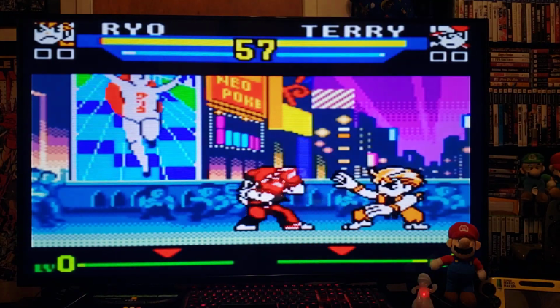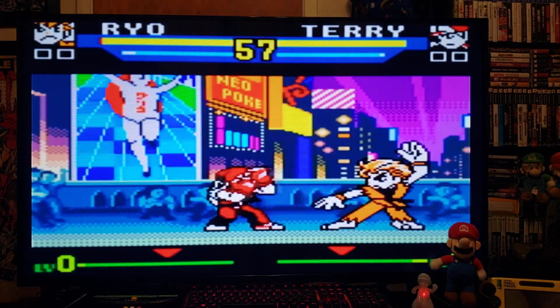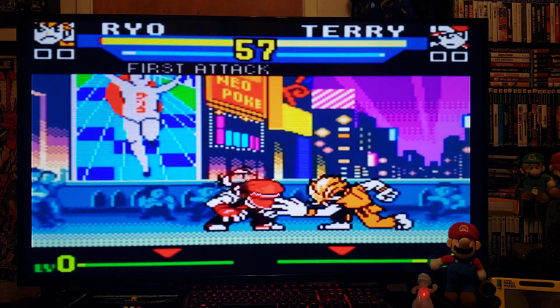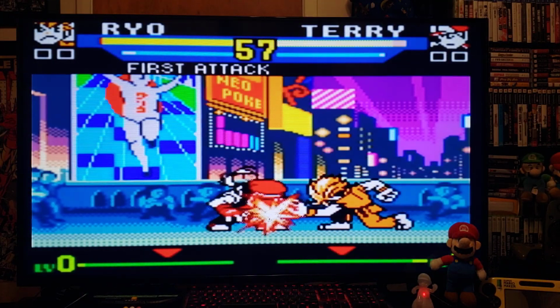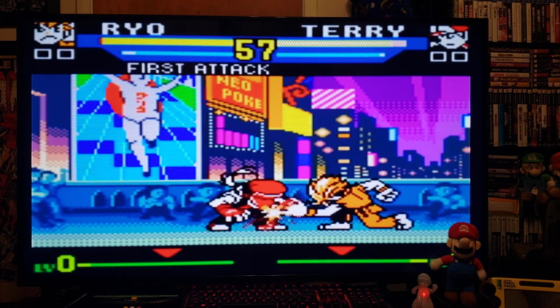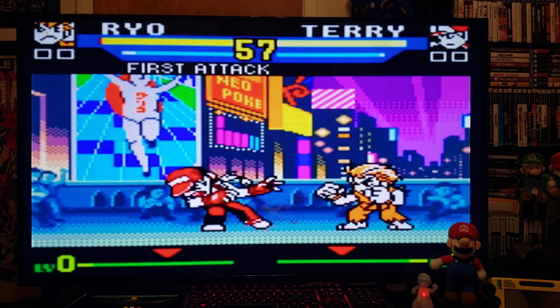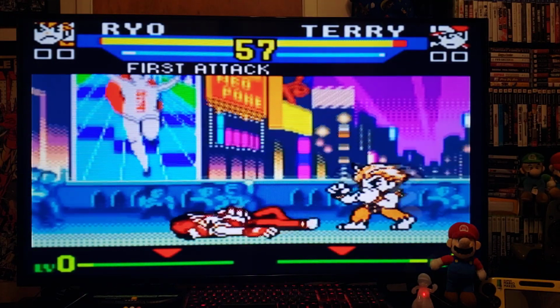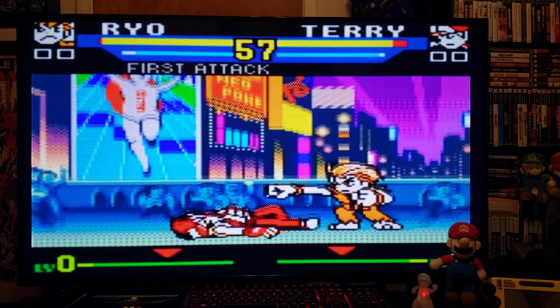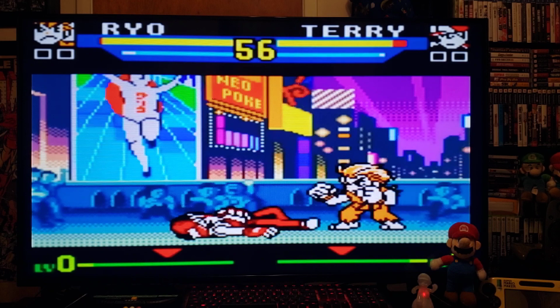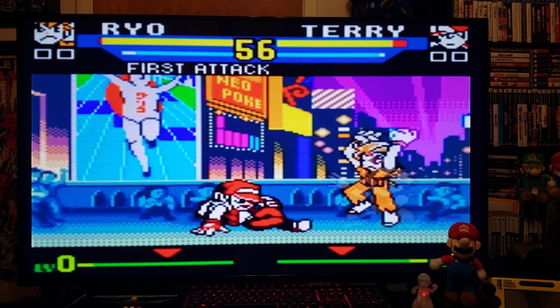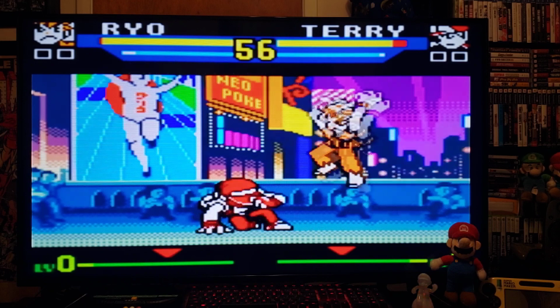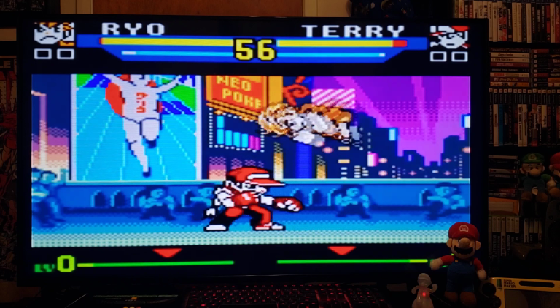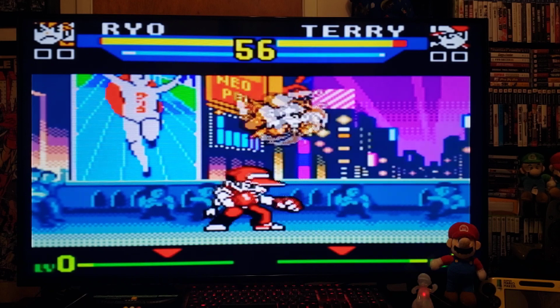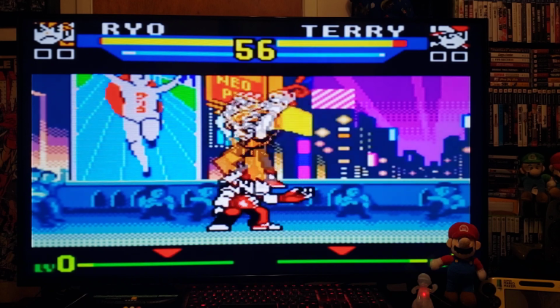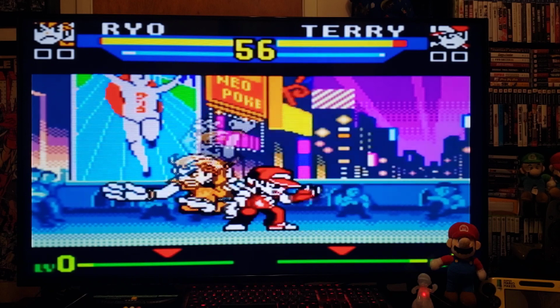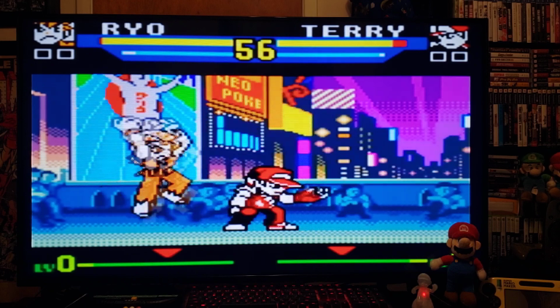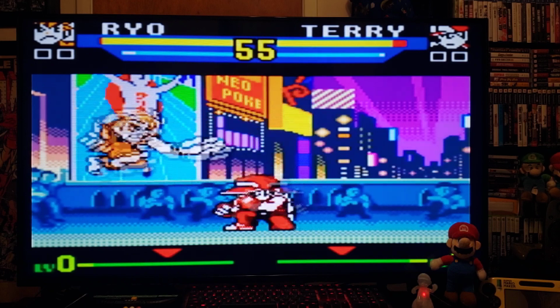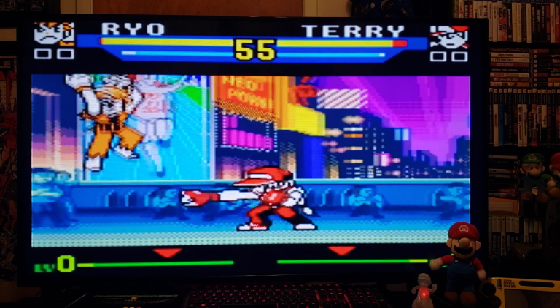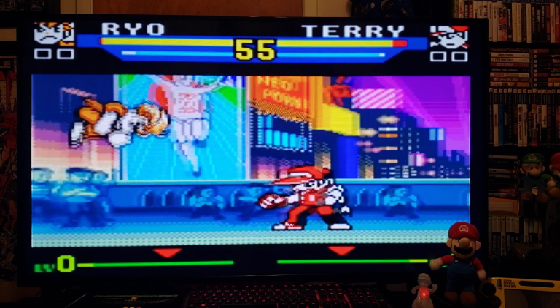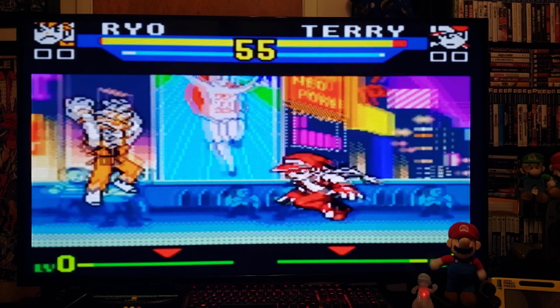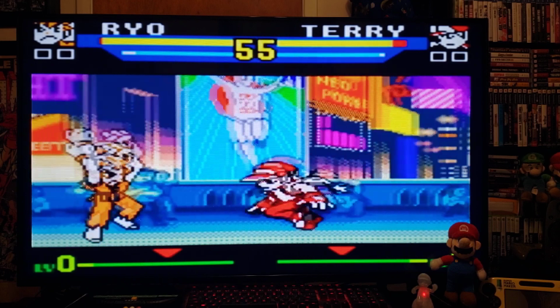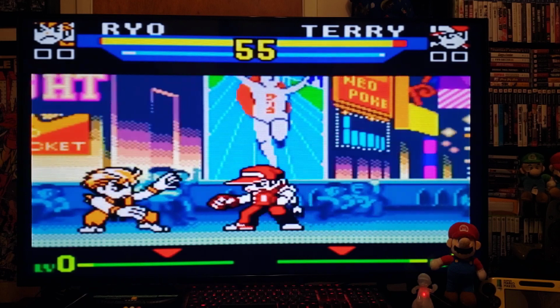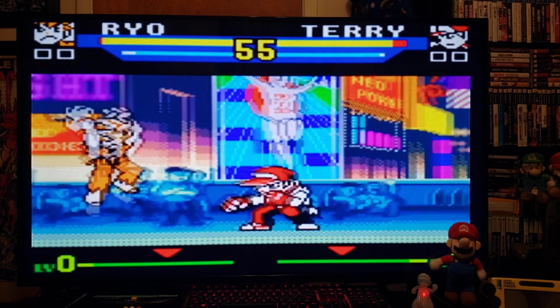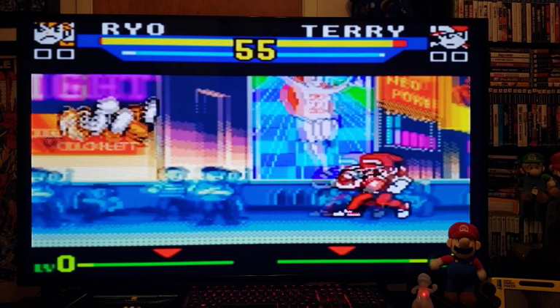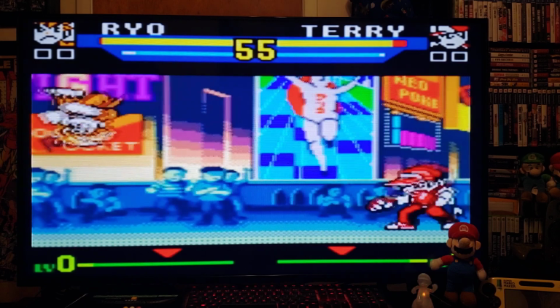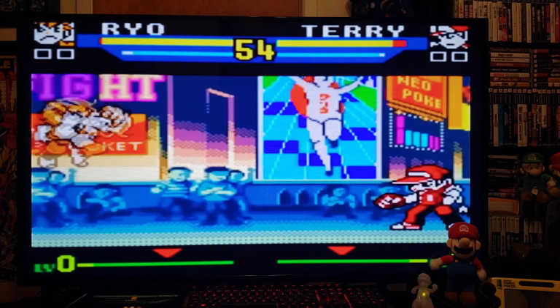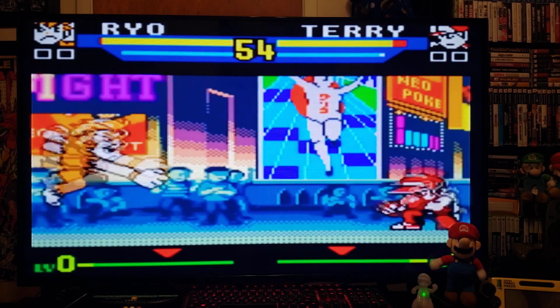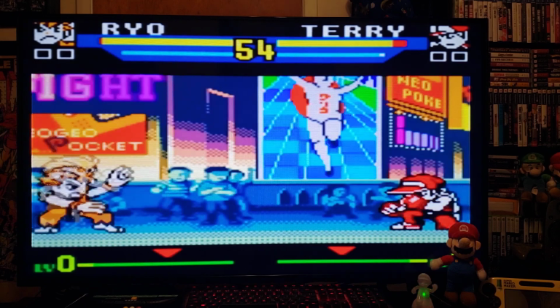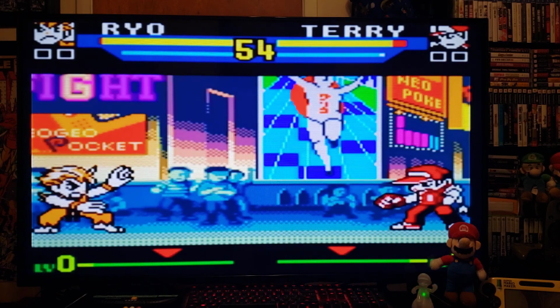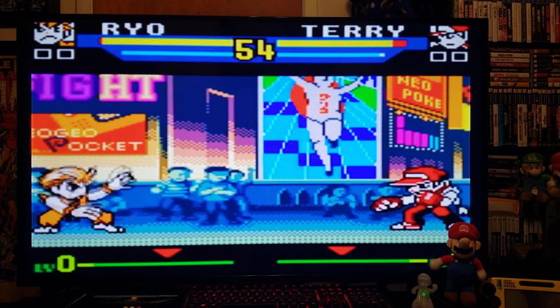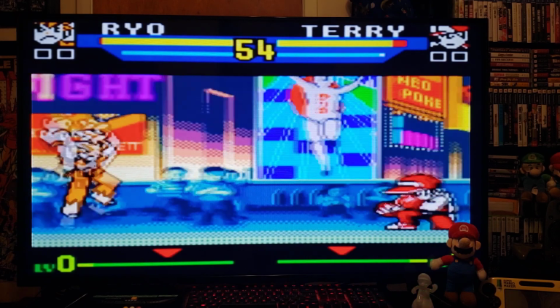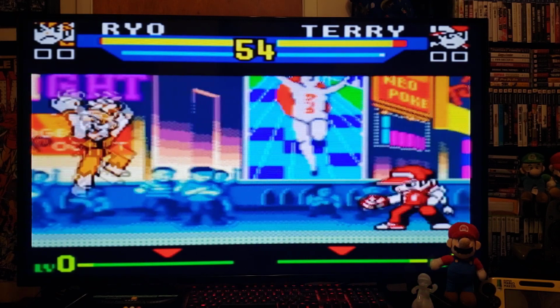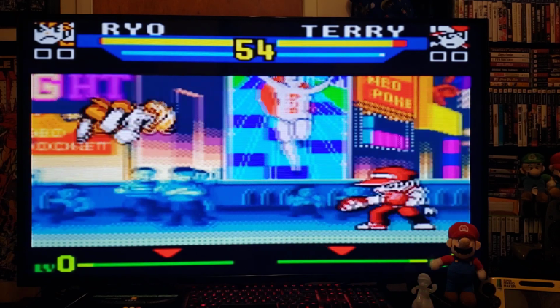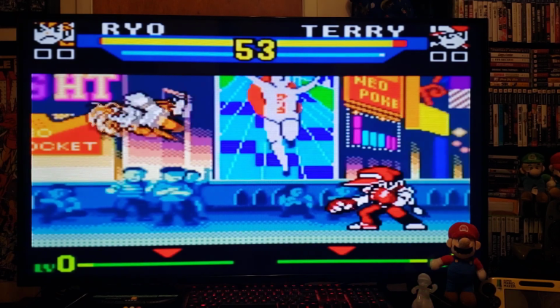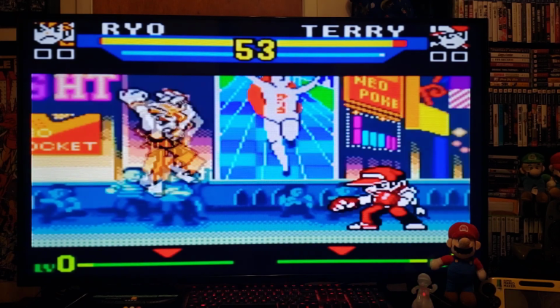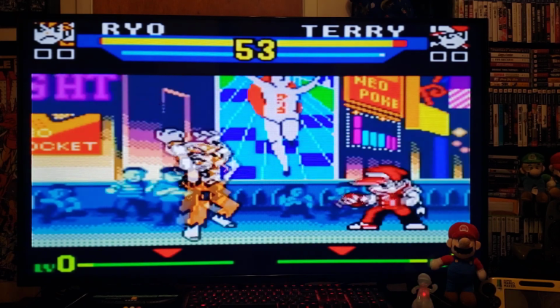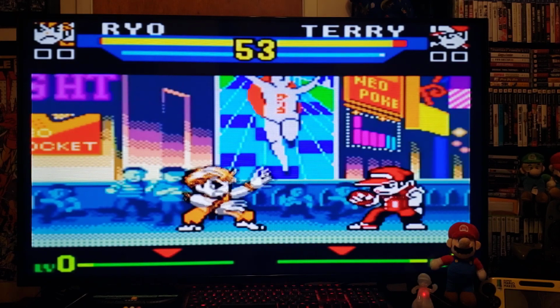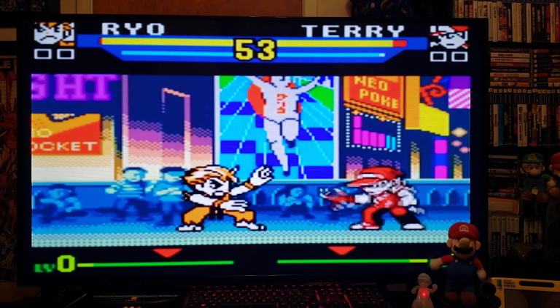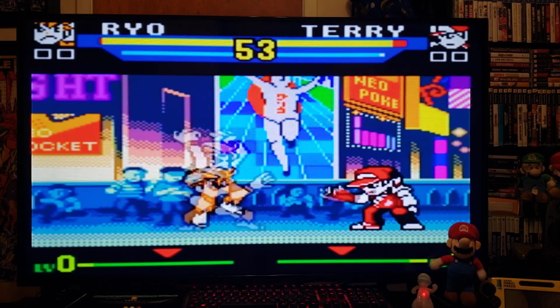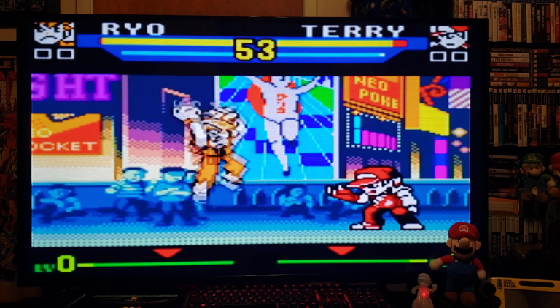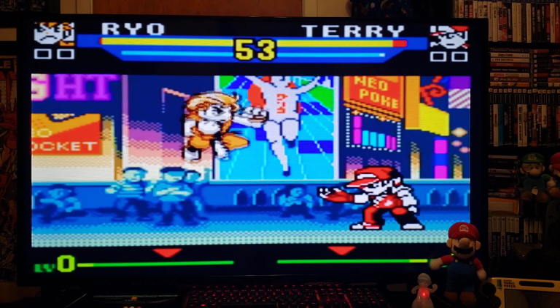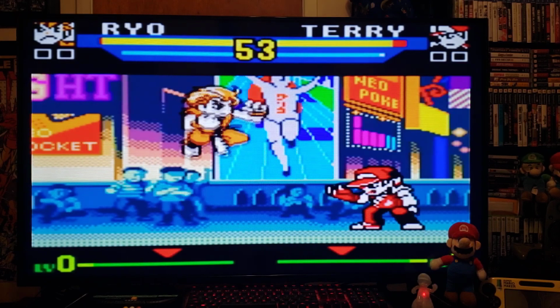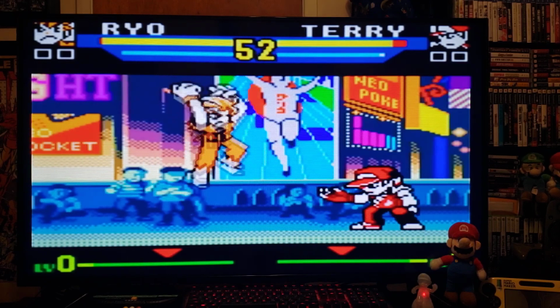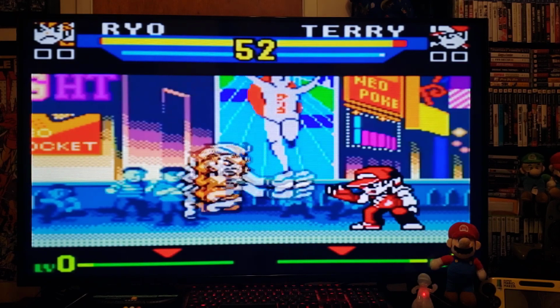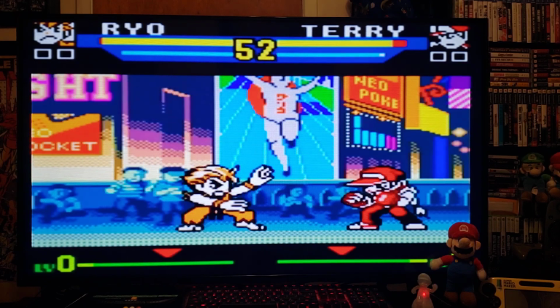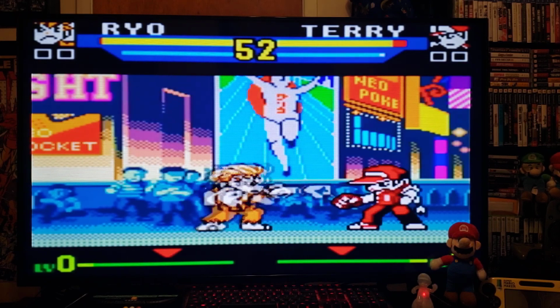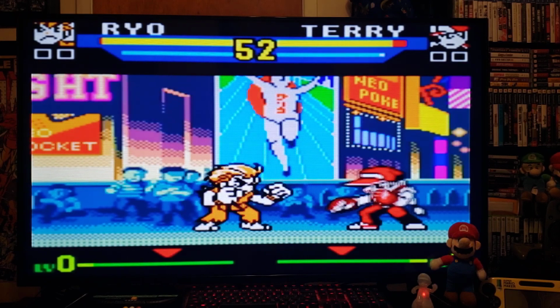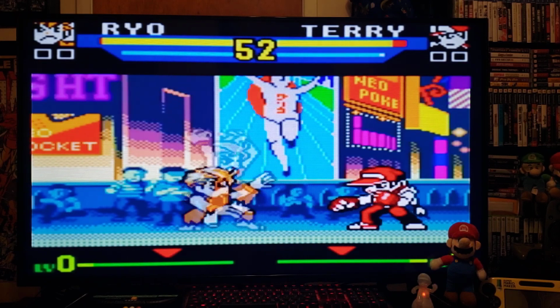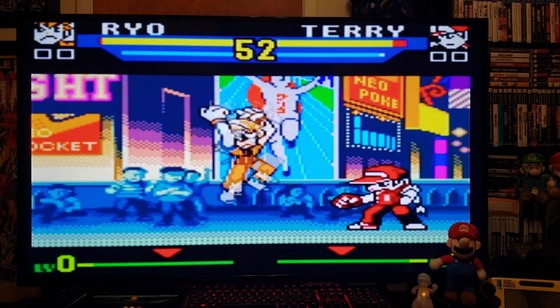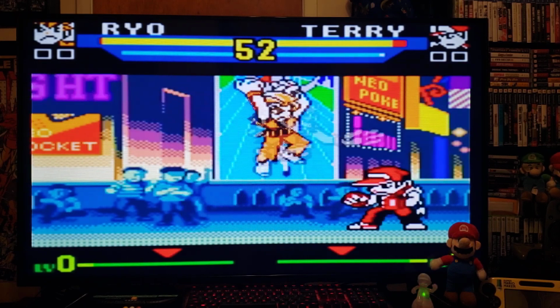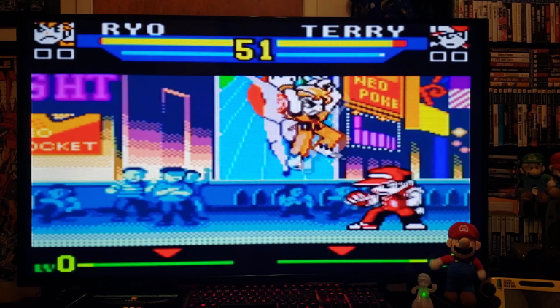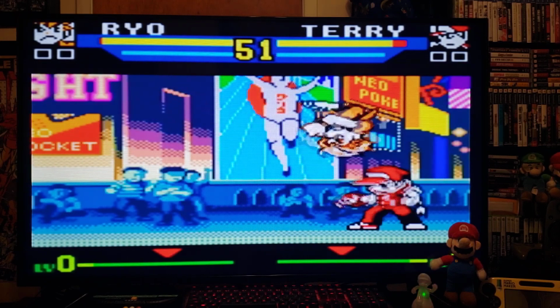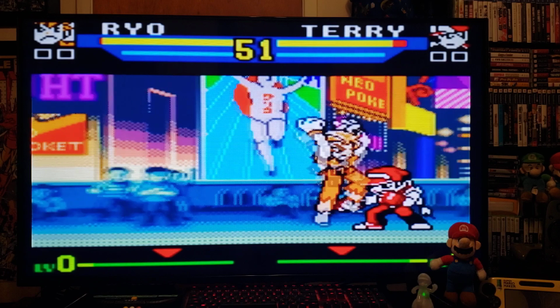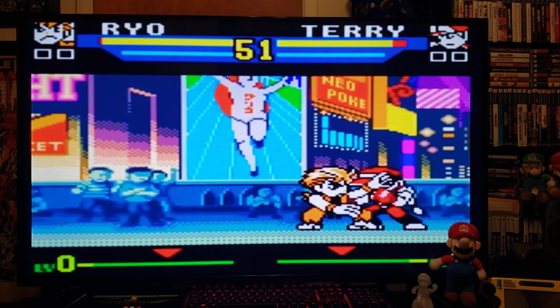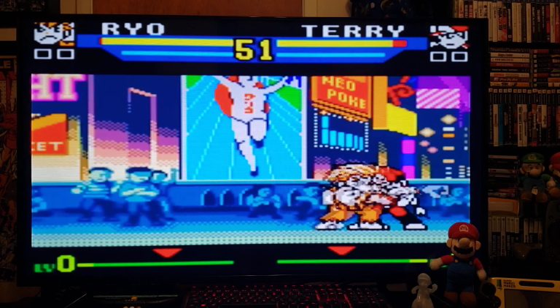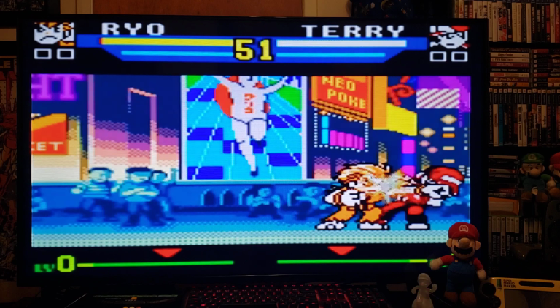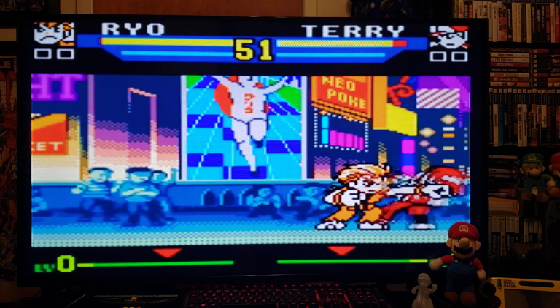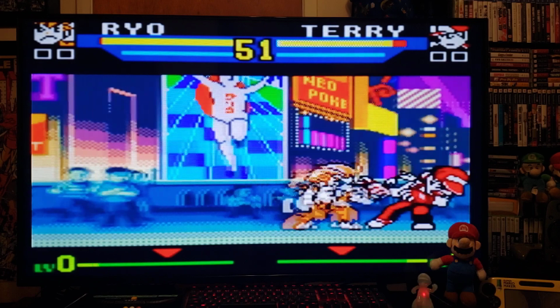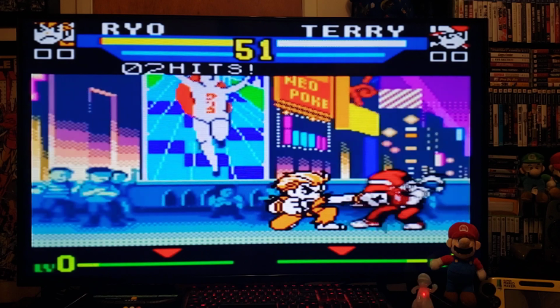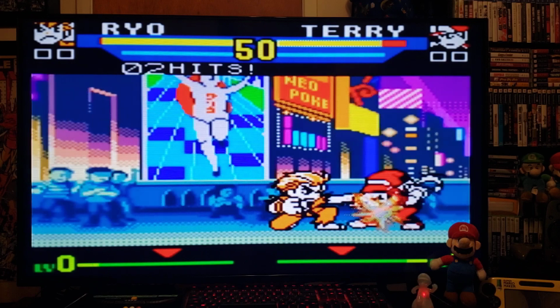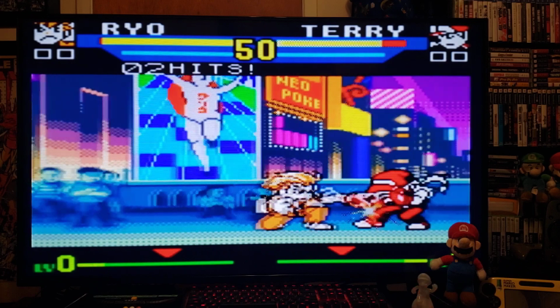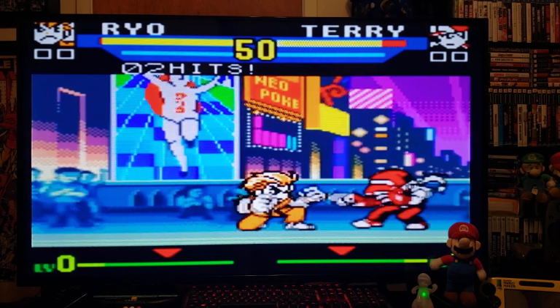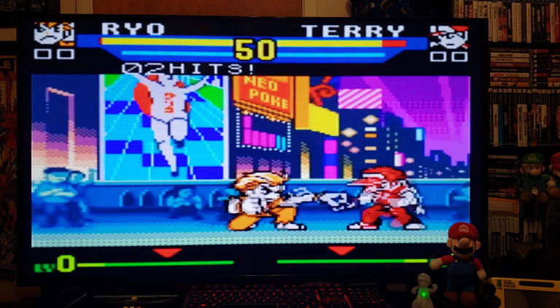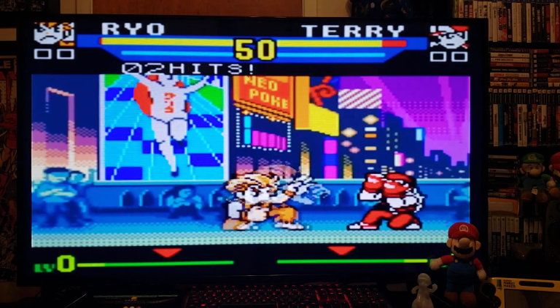So there you go — another emulator for the Wii handheld system, works perfectly.